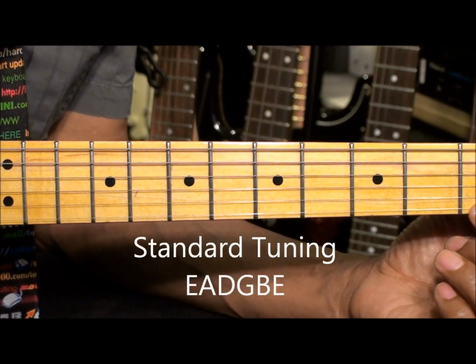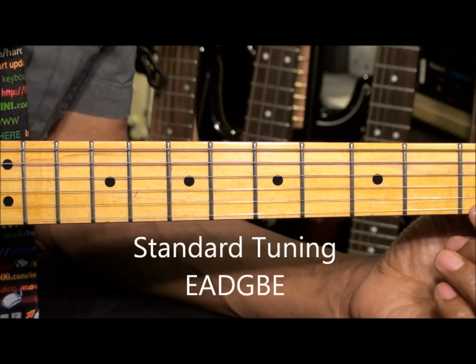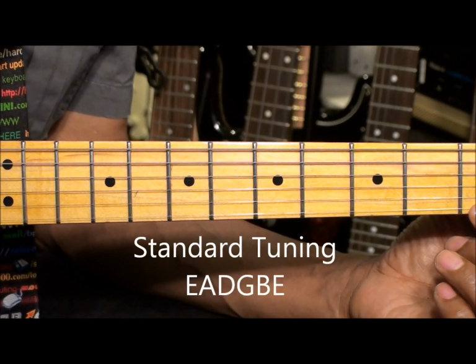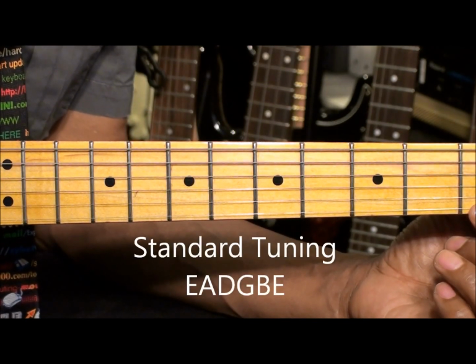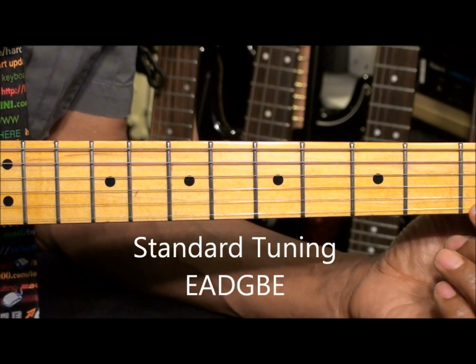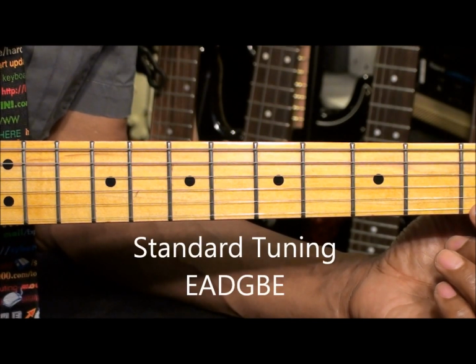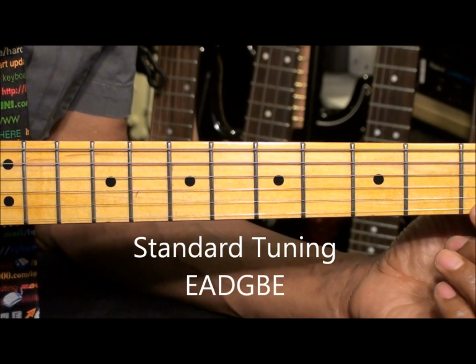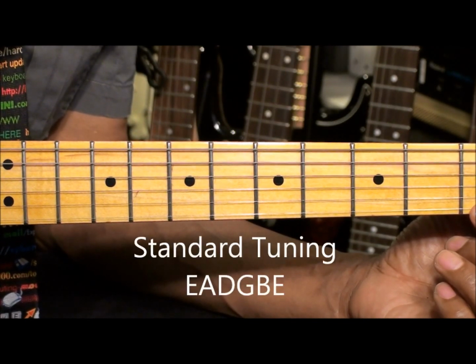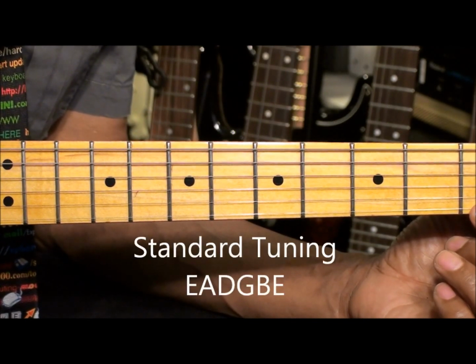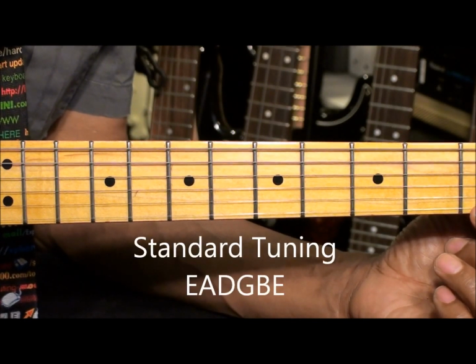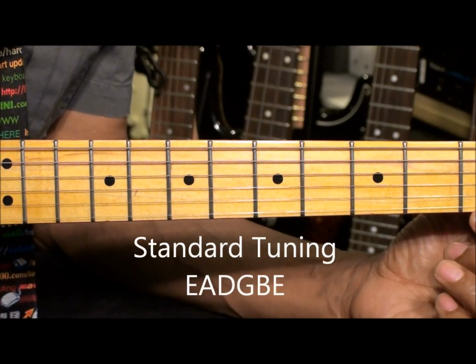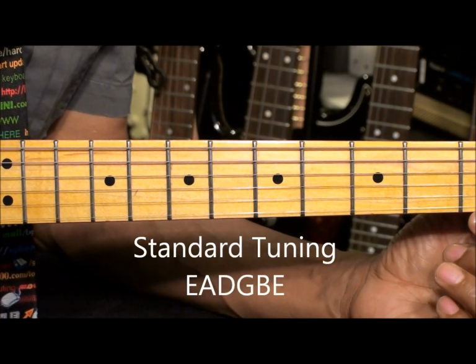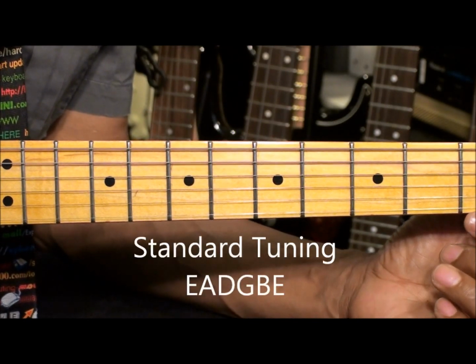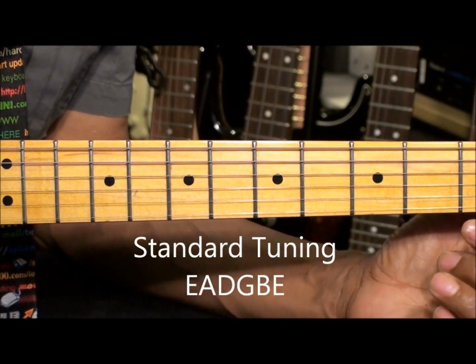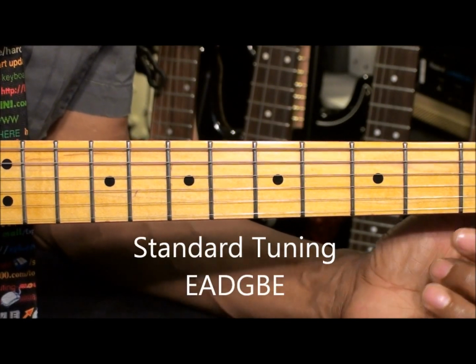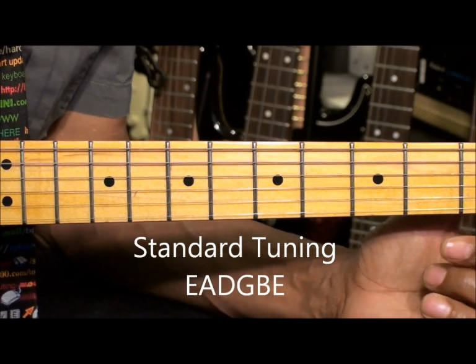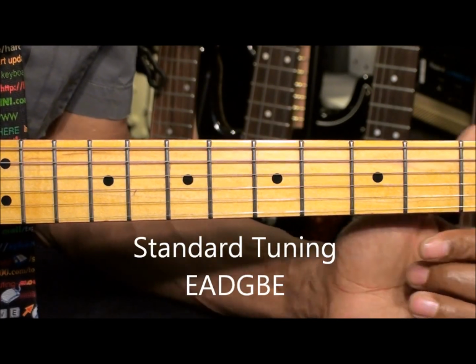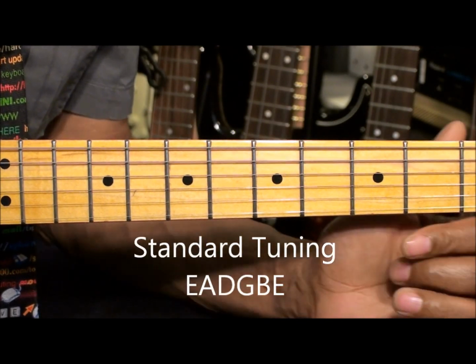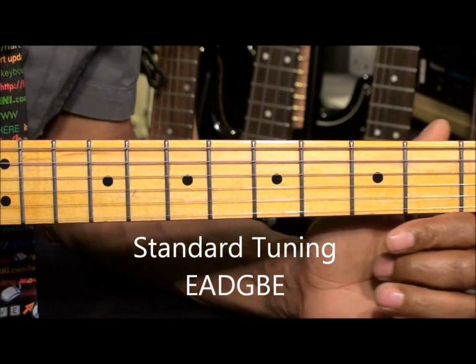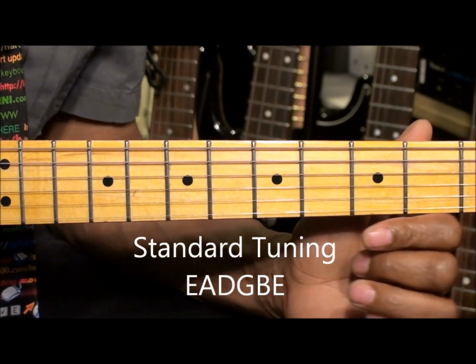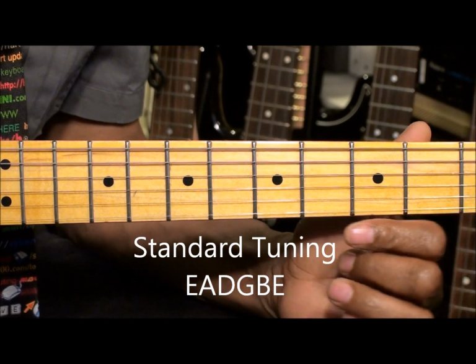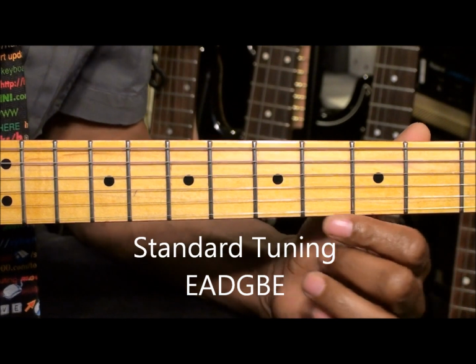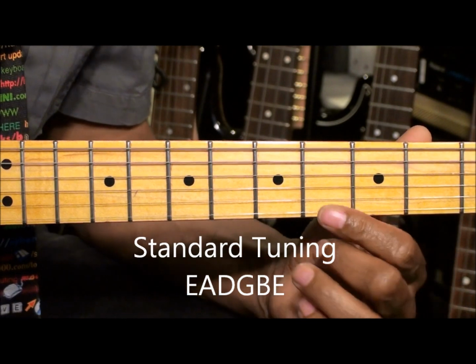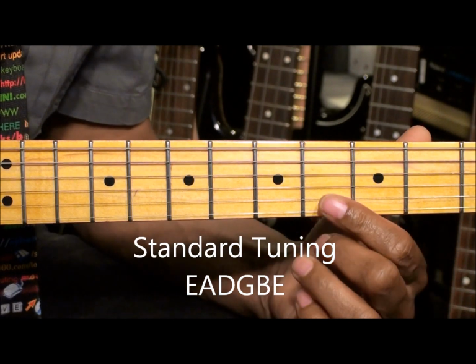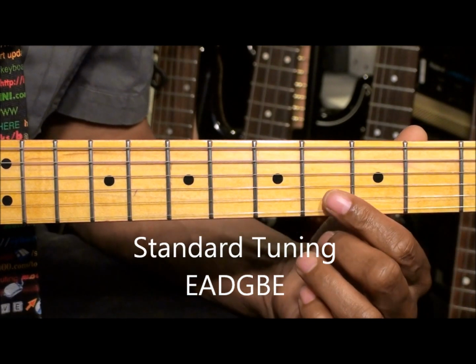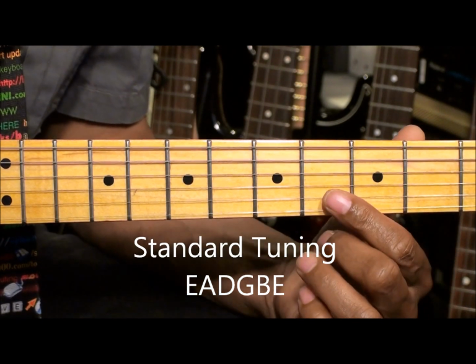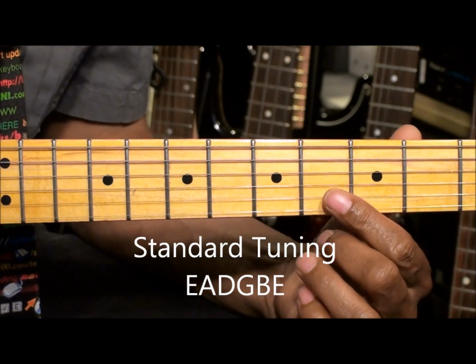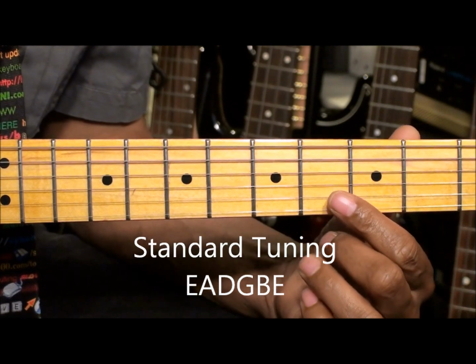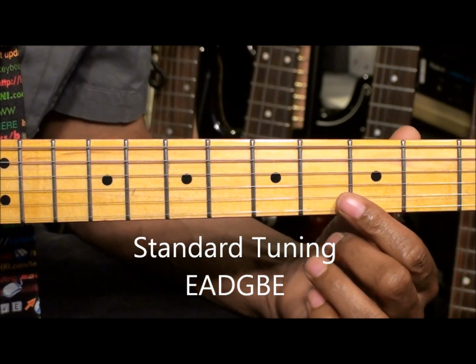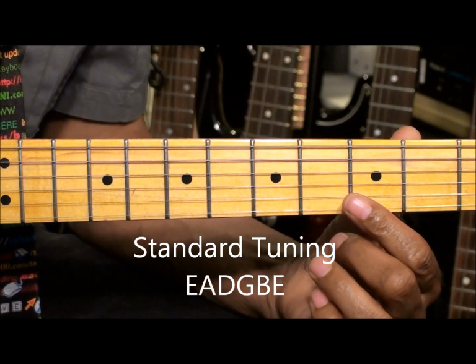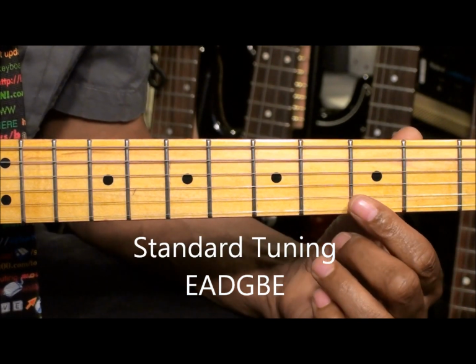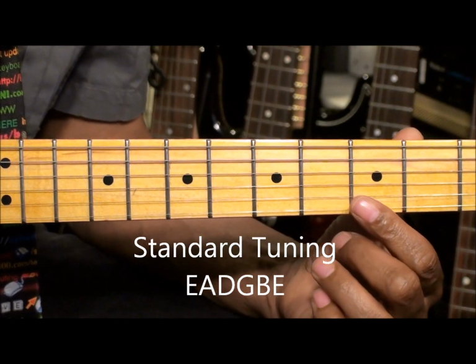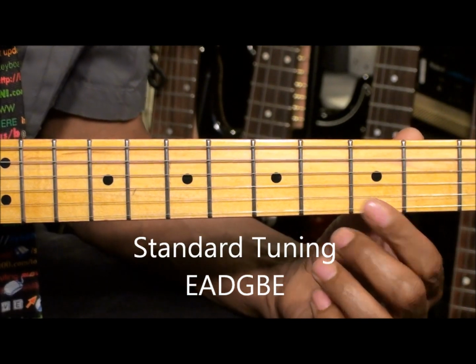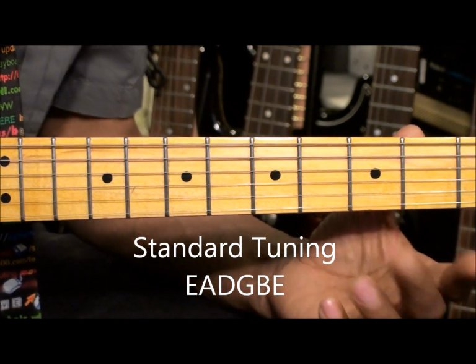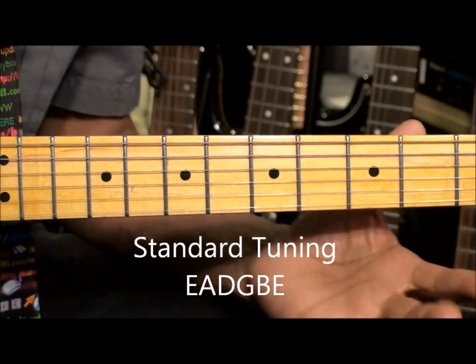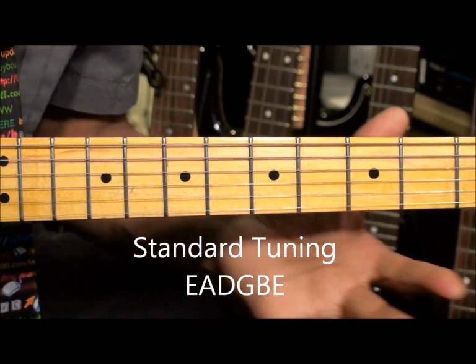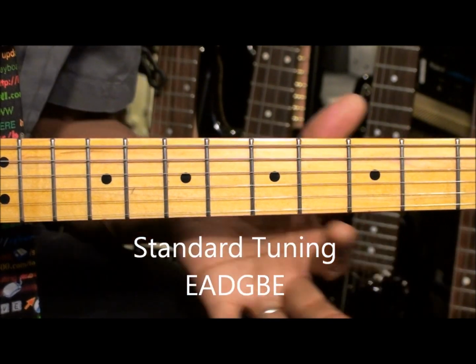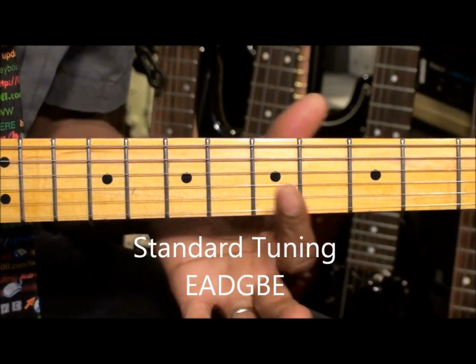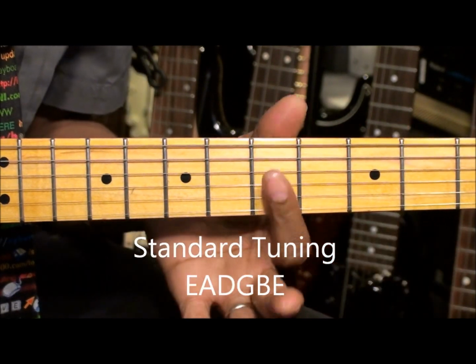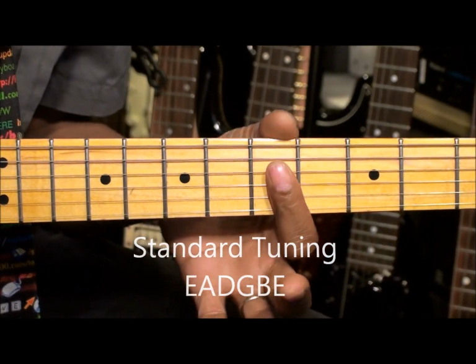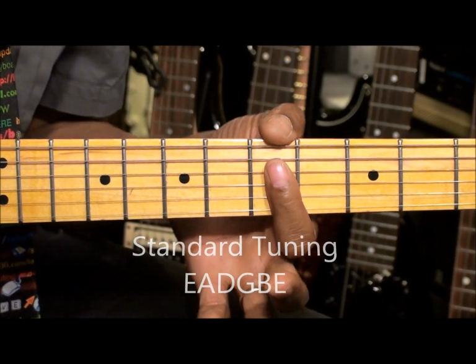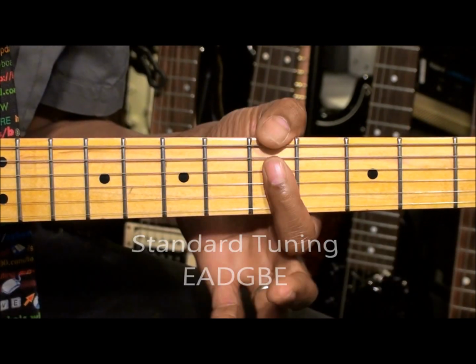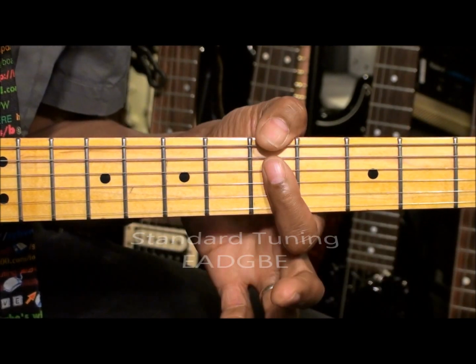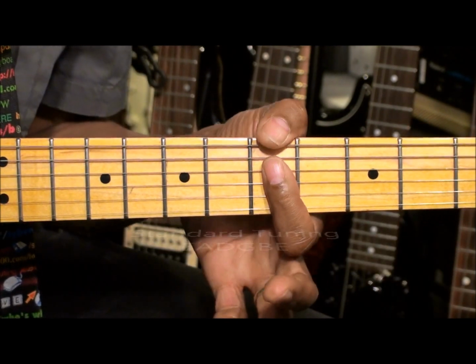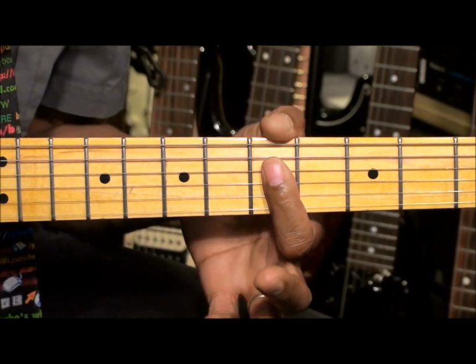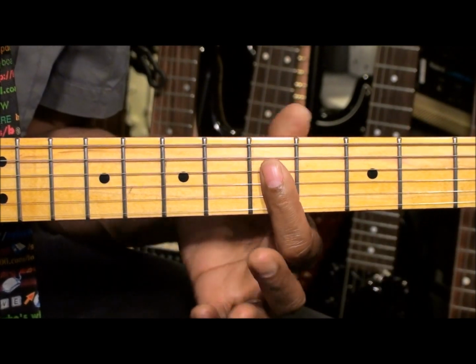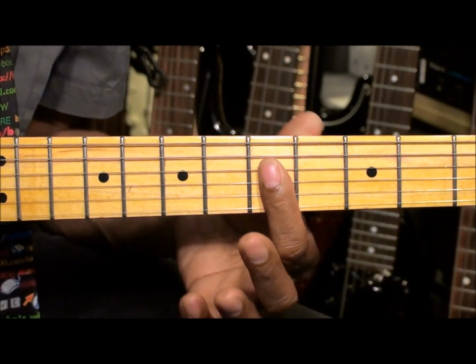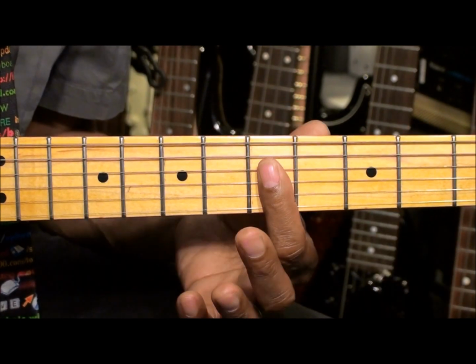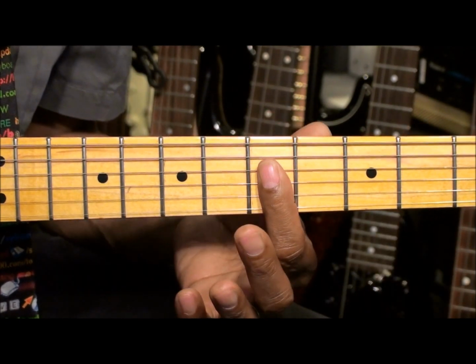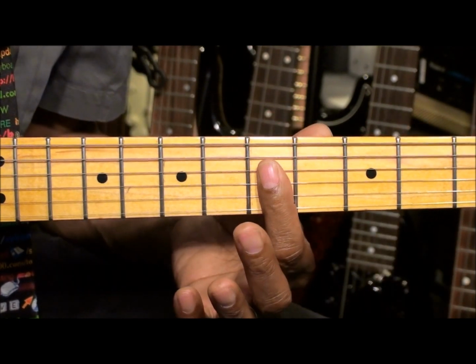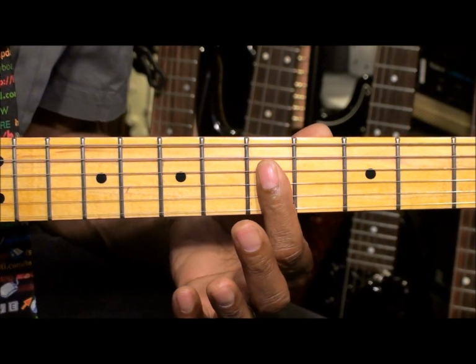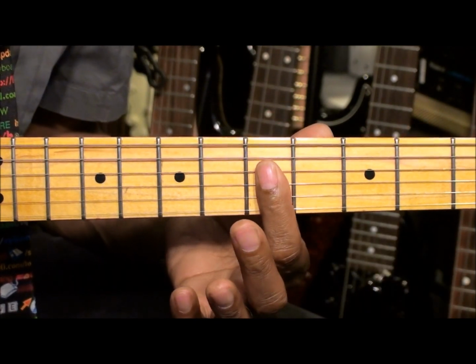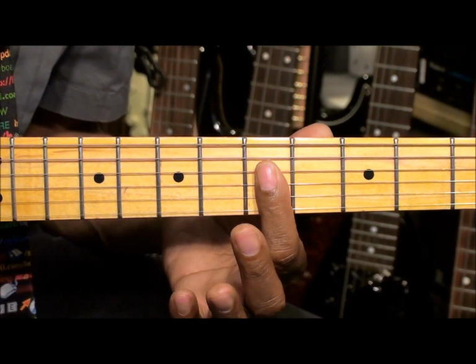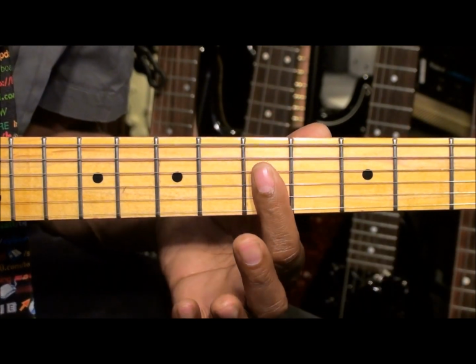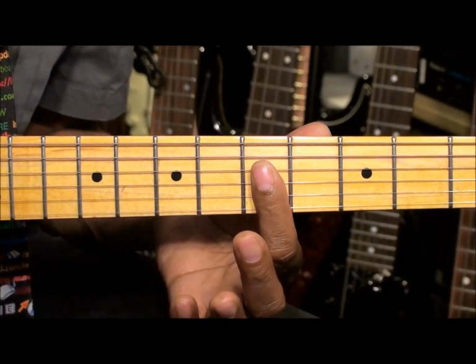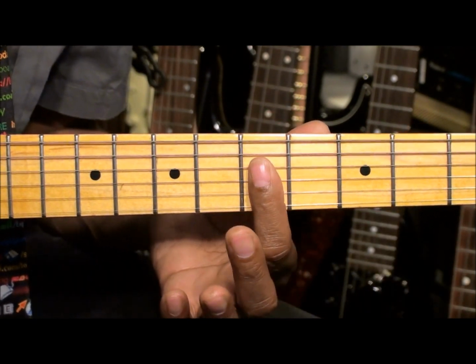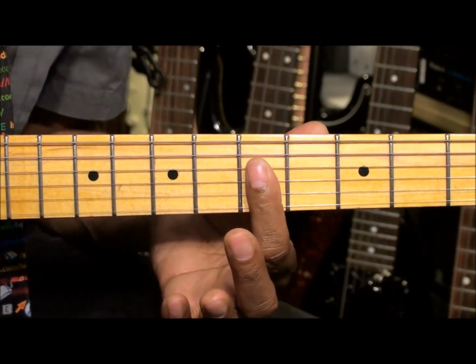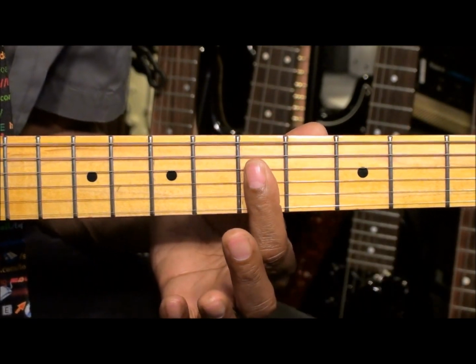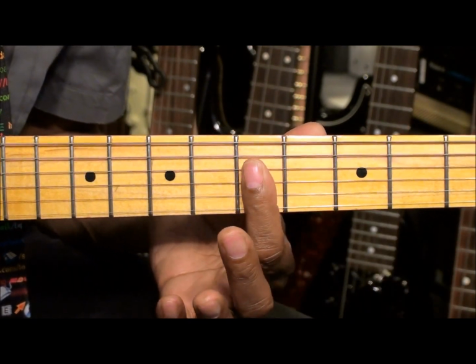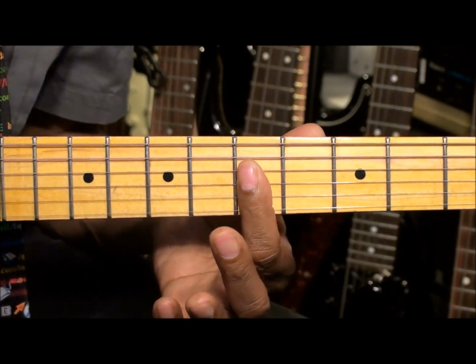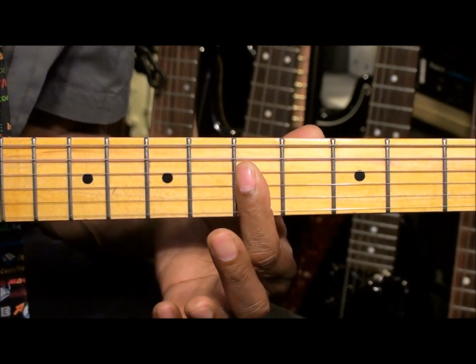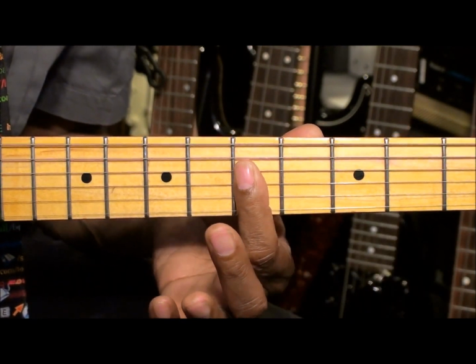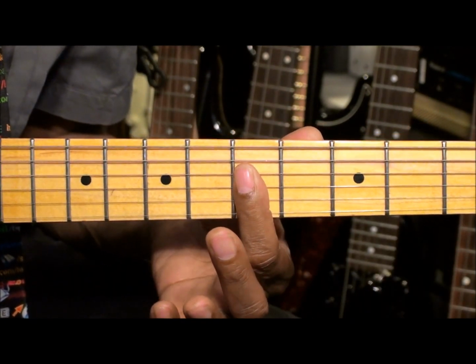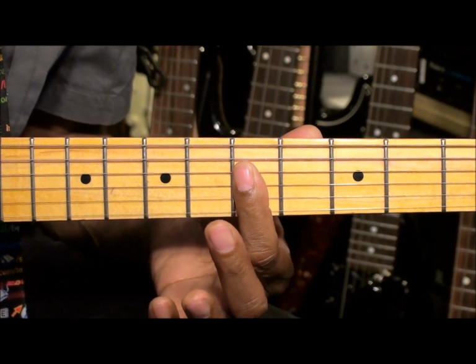The guitar is tuned standard, EADGBE, and we're going to be starting here at the 5th fret.